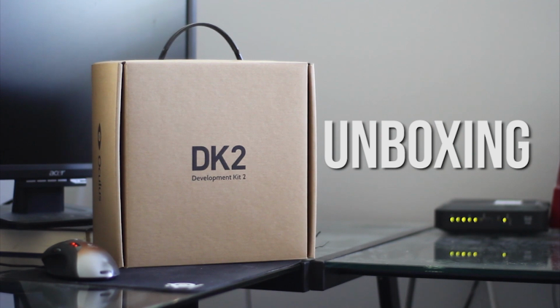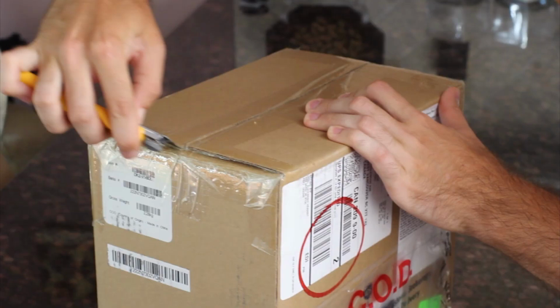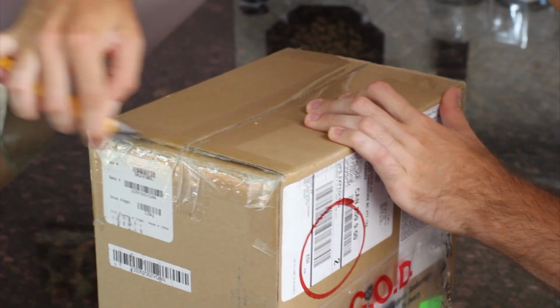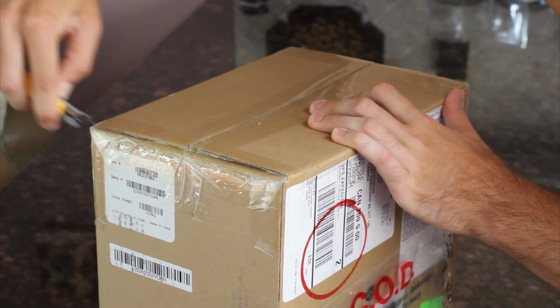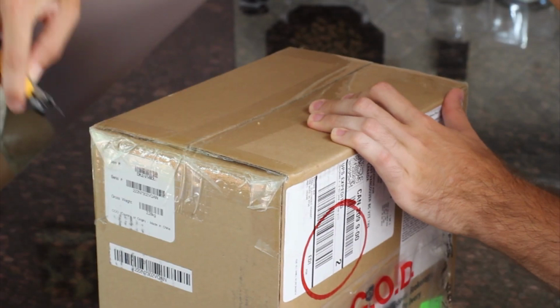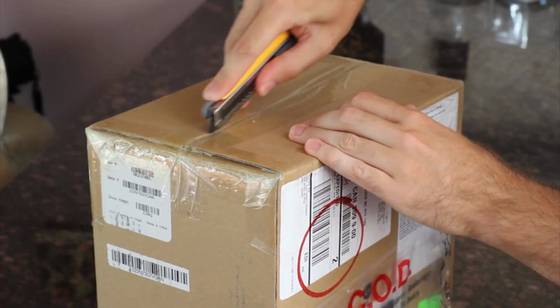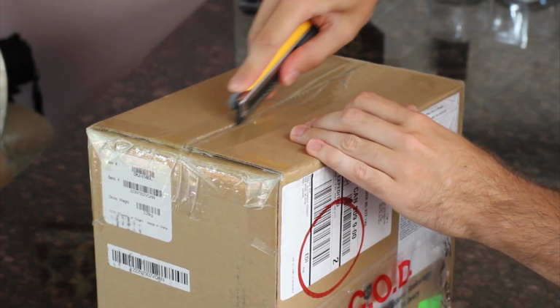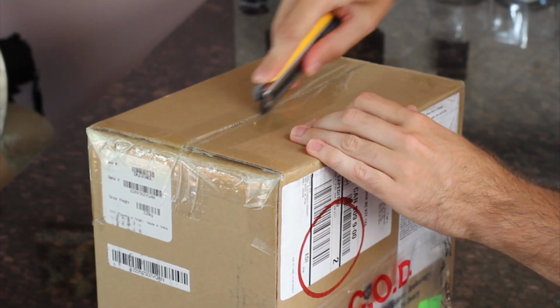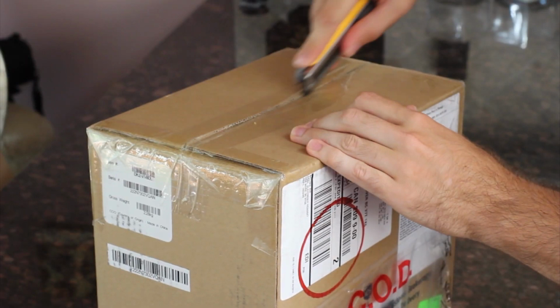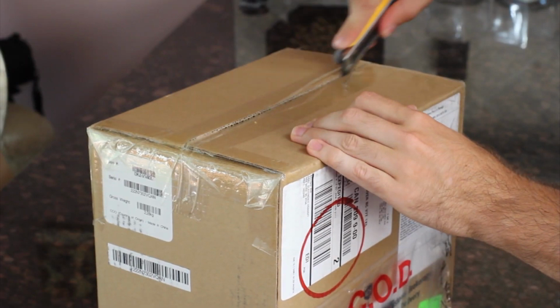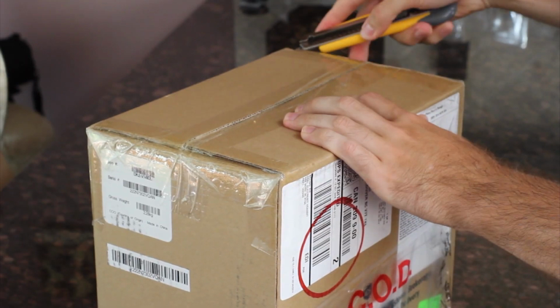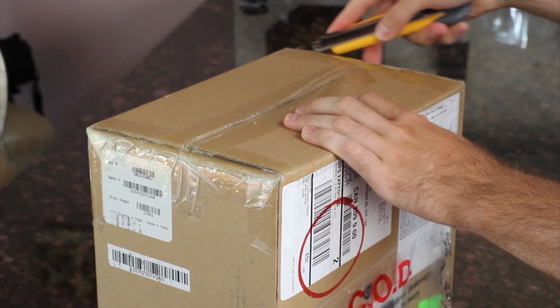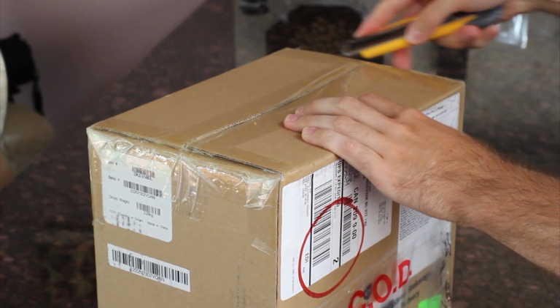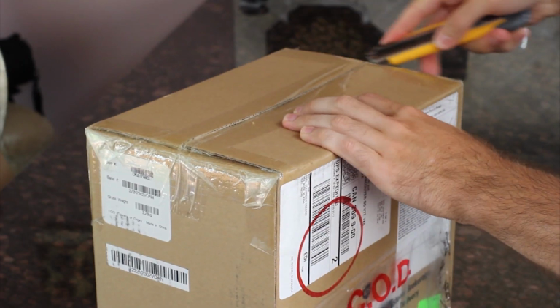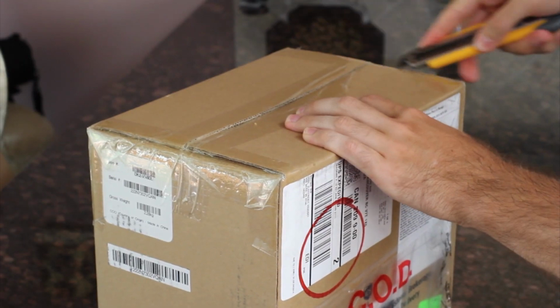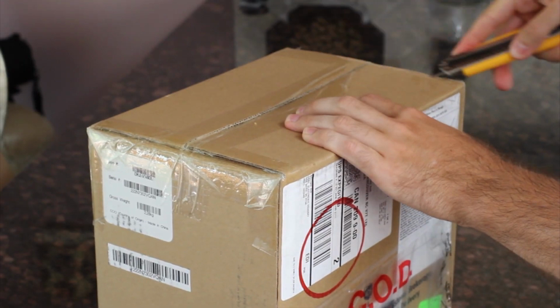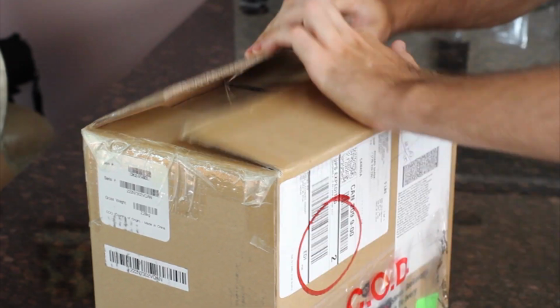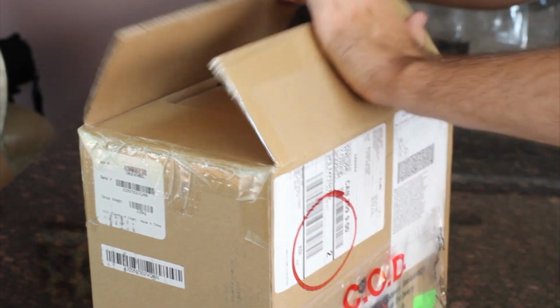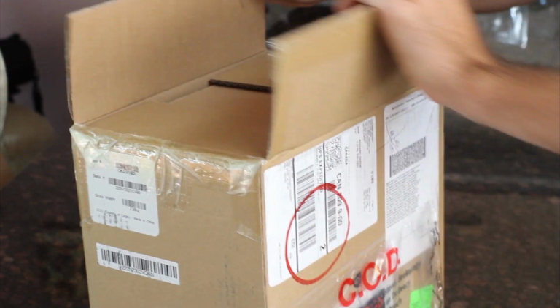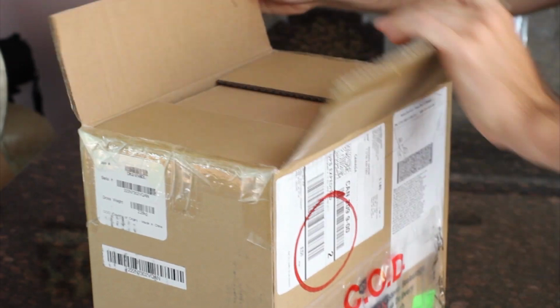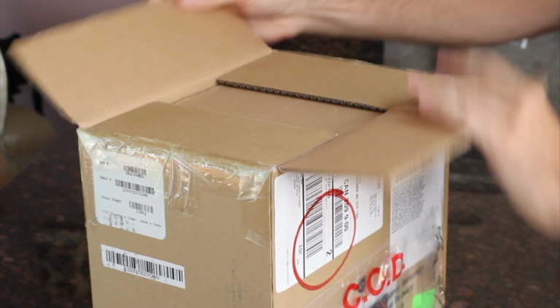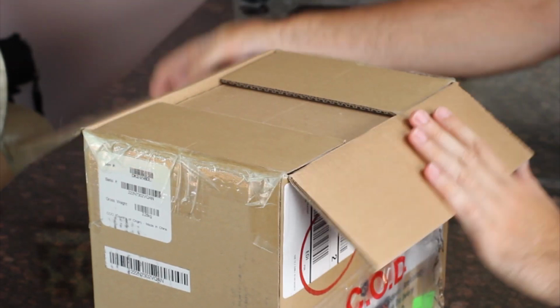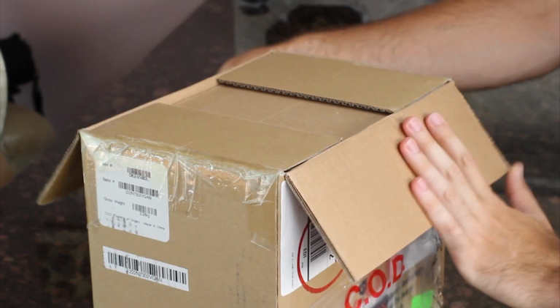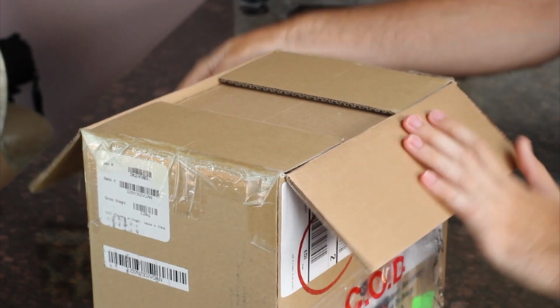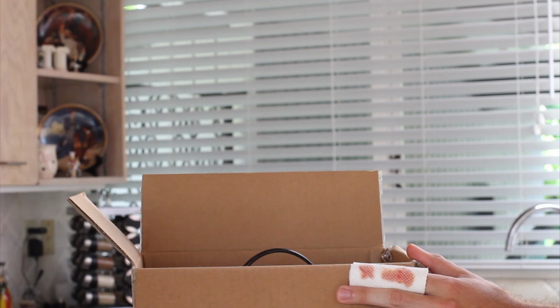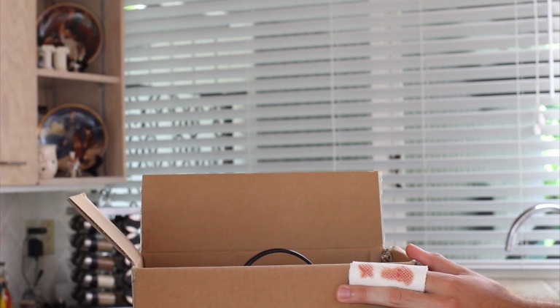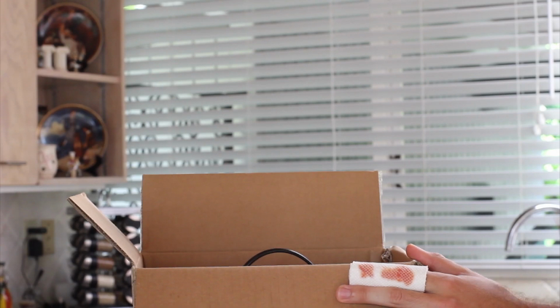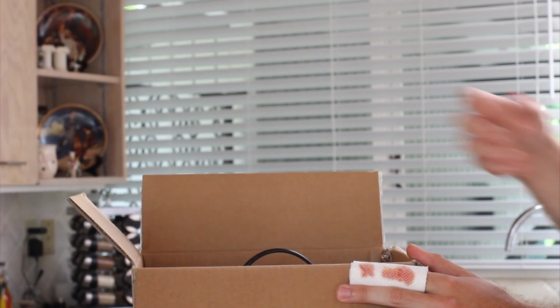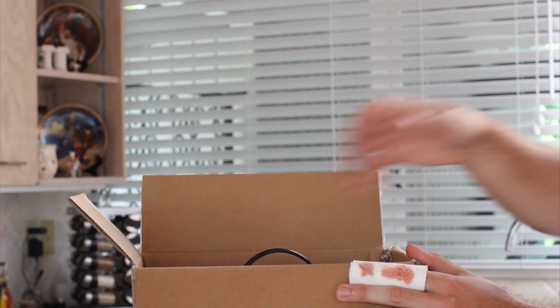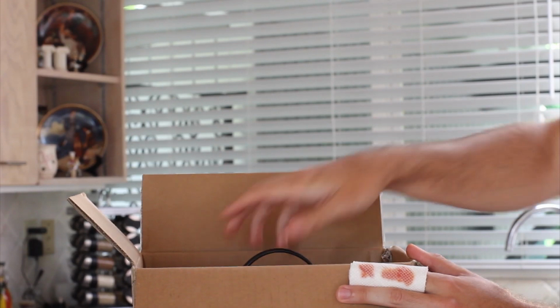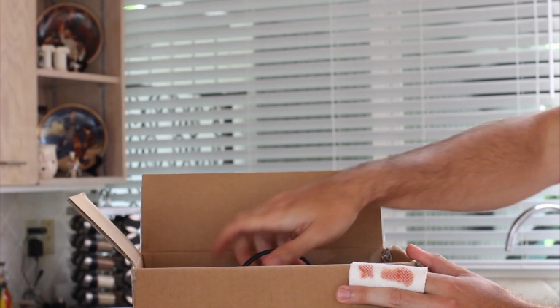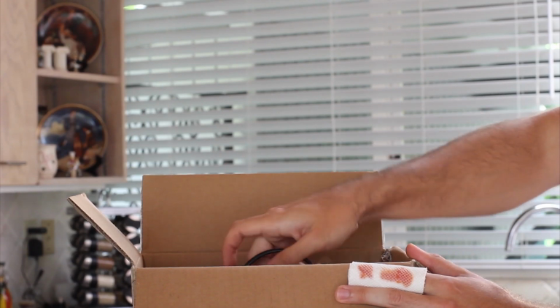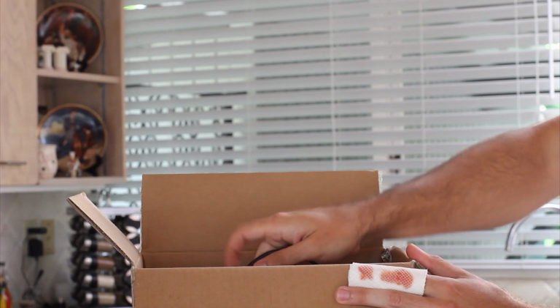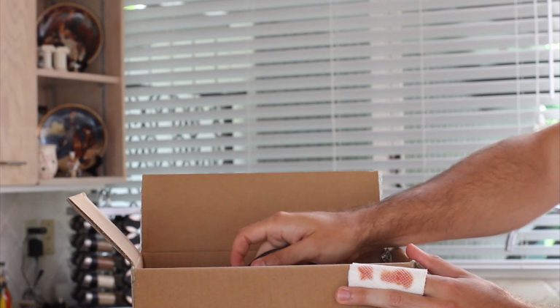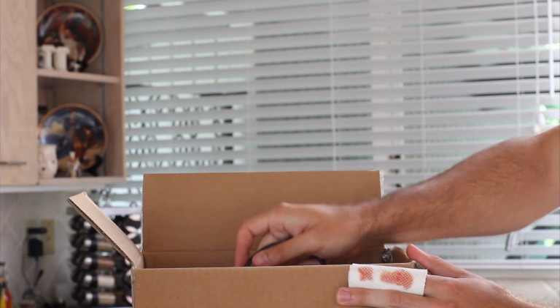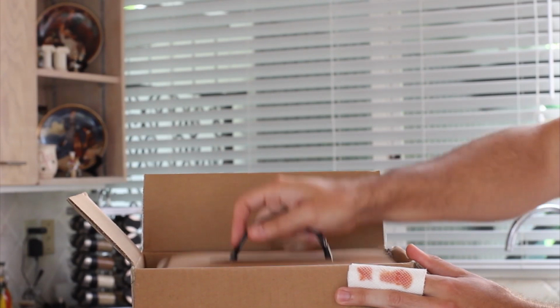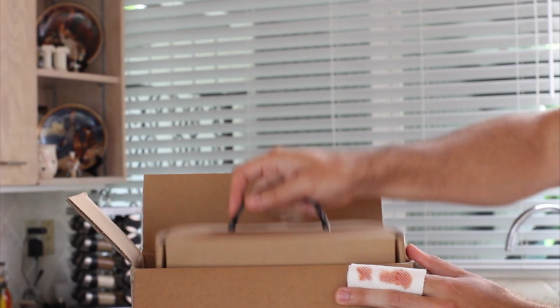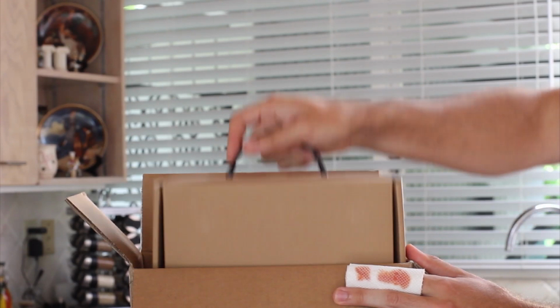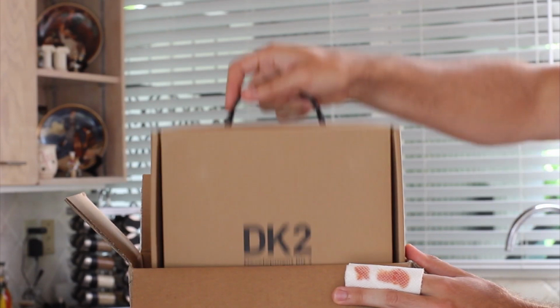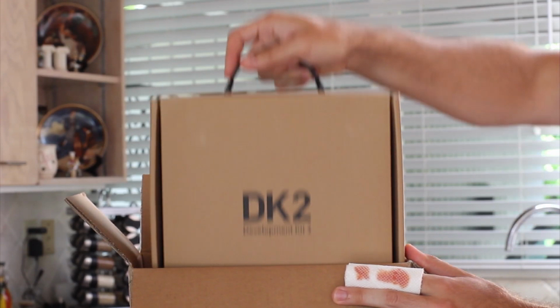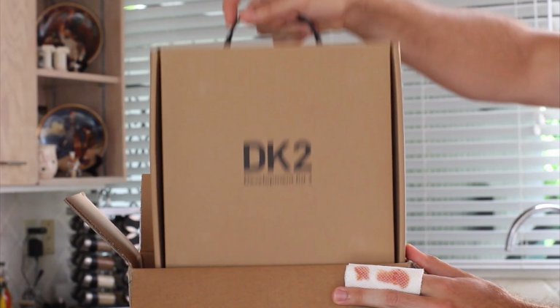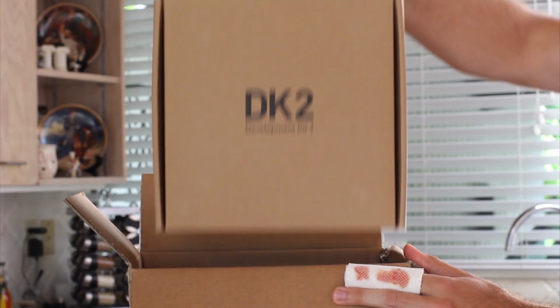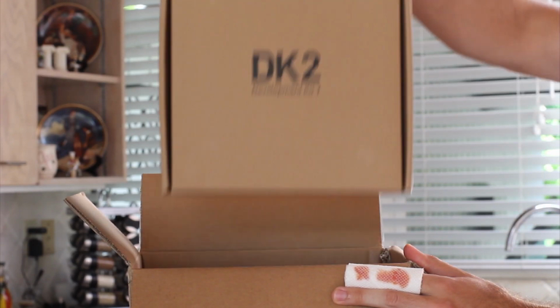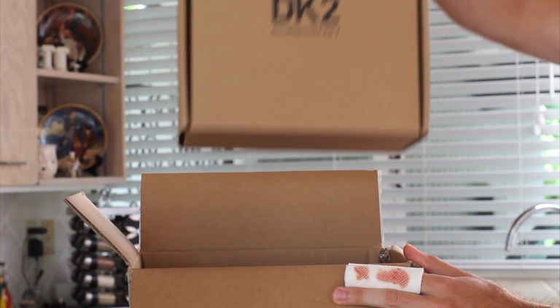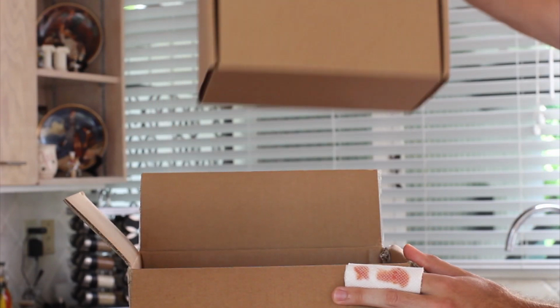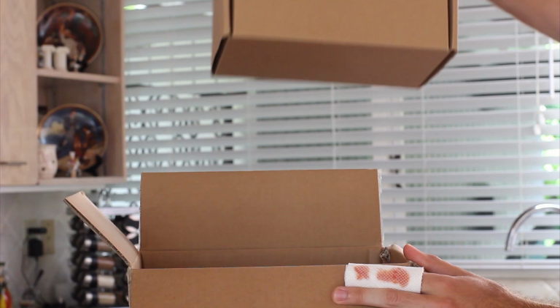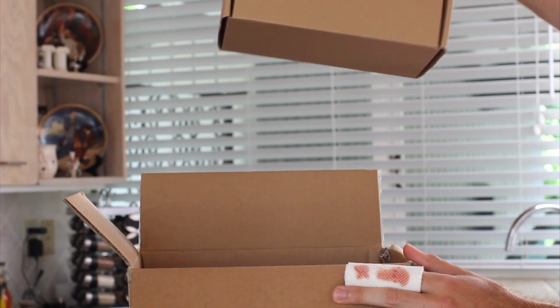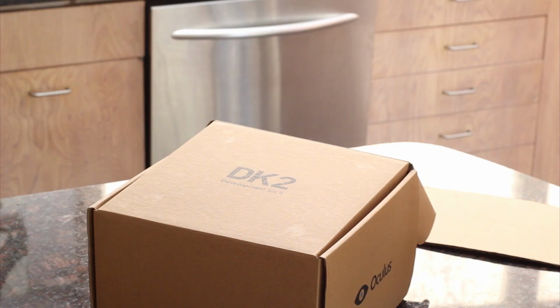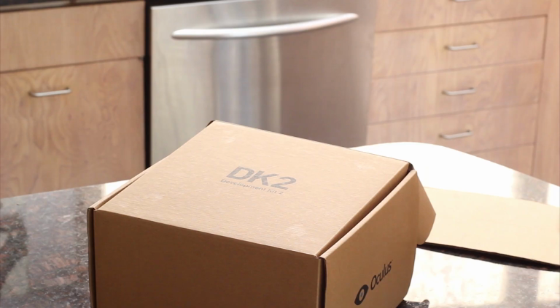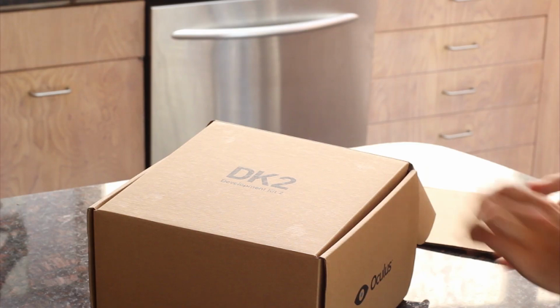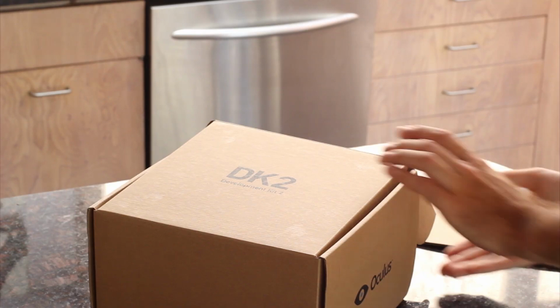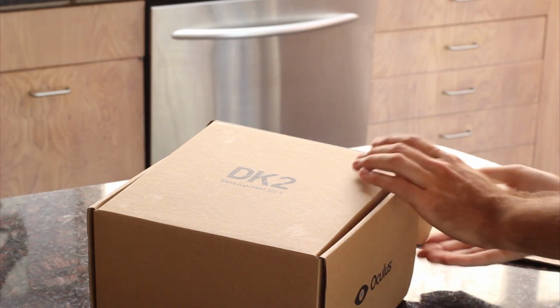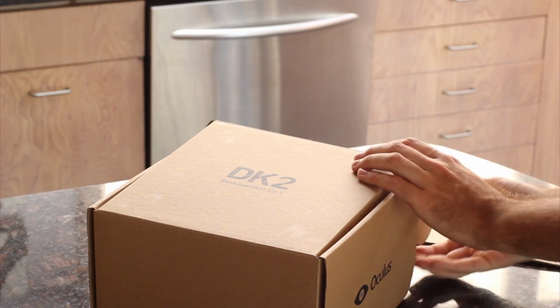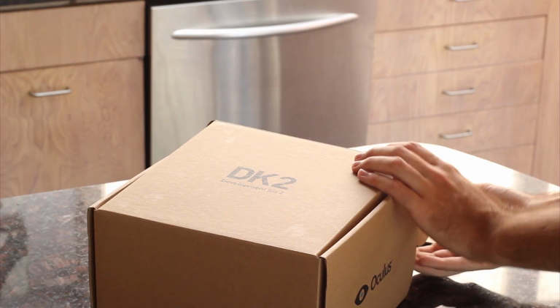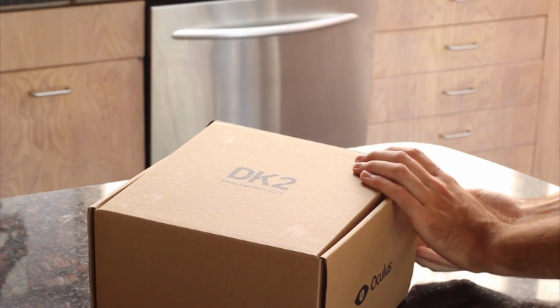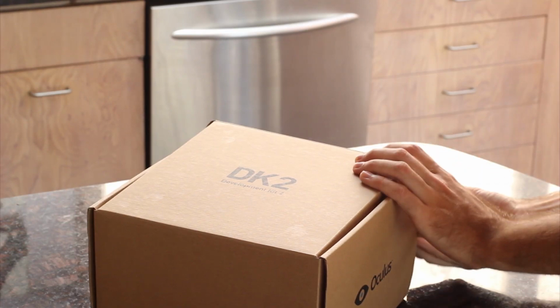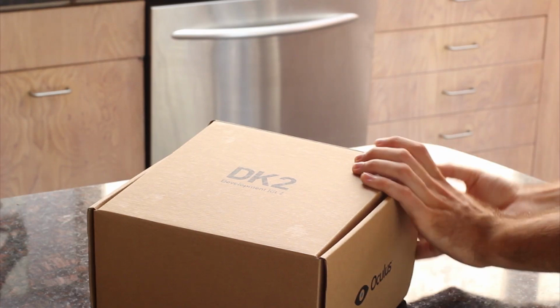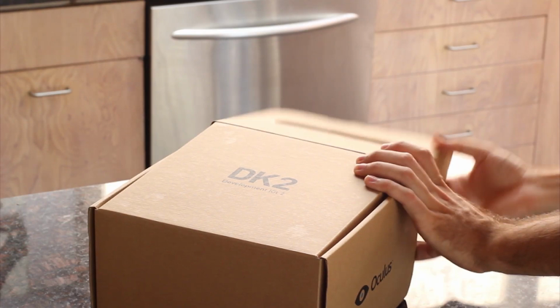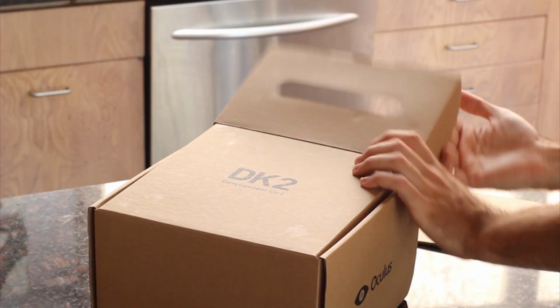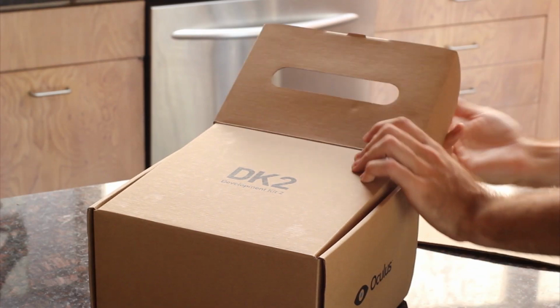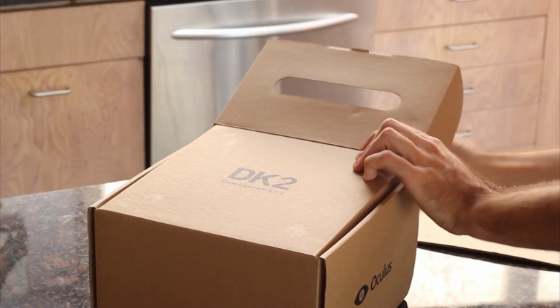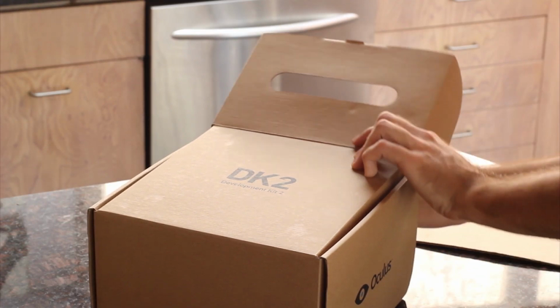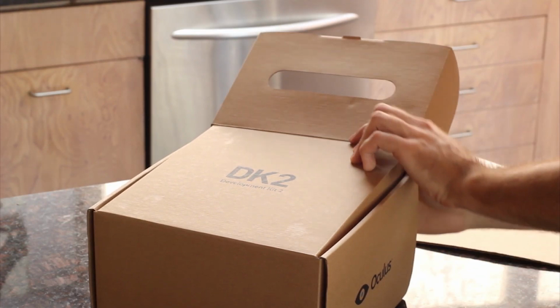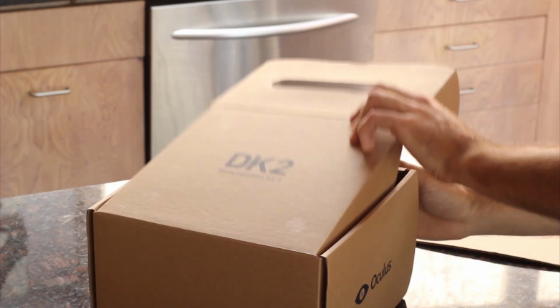Carefully open the box with a sharp knife. Remove the Rift box from the shipping packaging. Open her up and start unboxing.